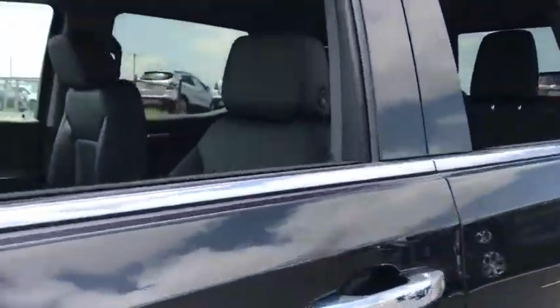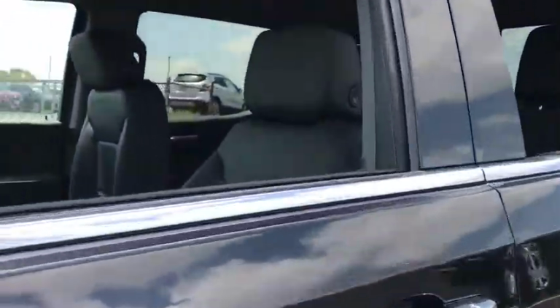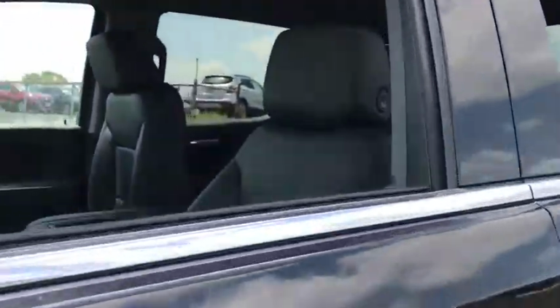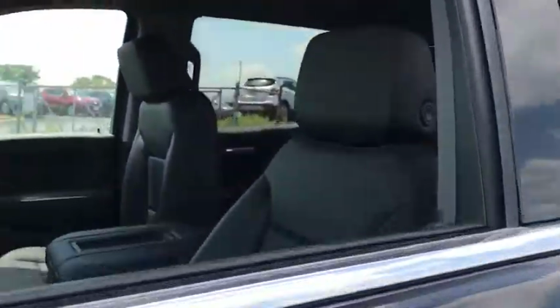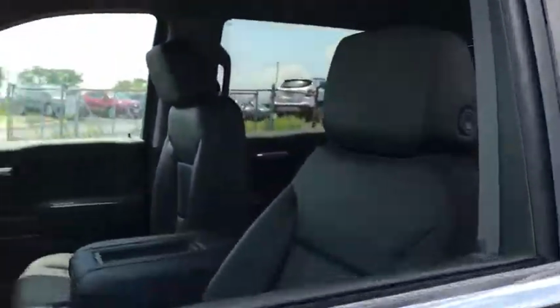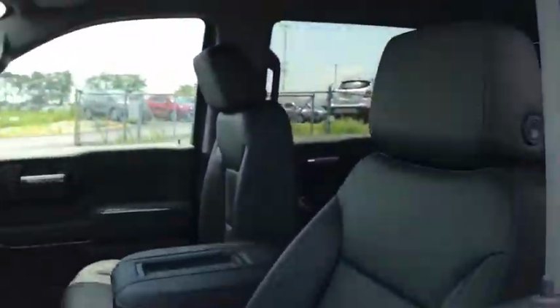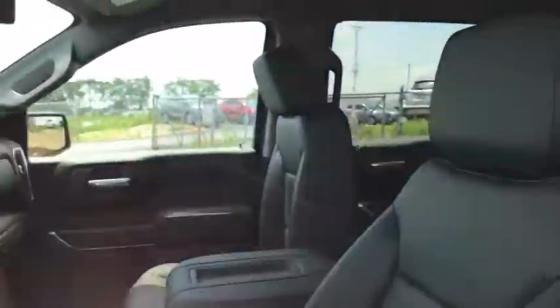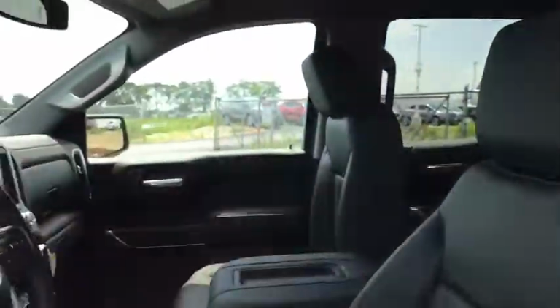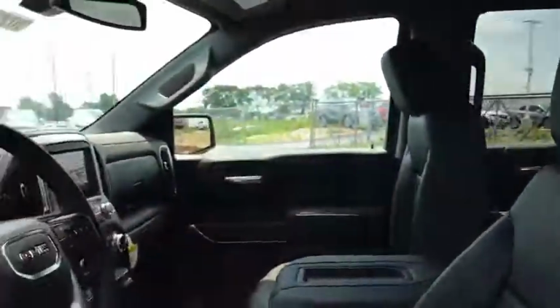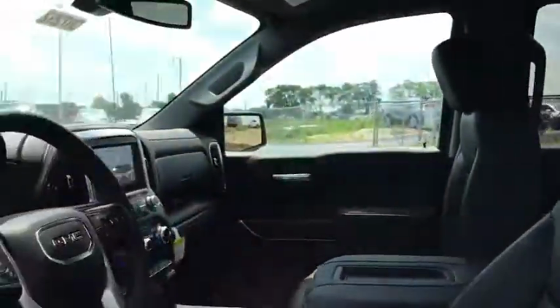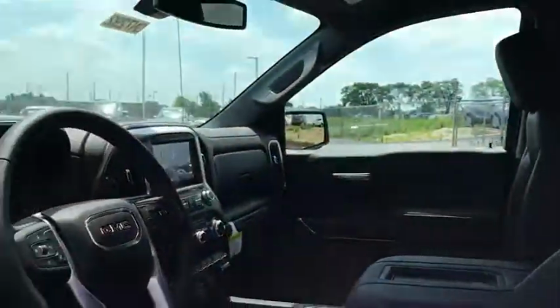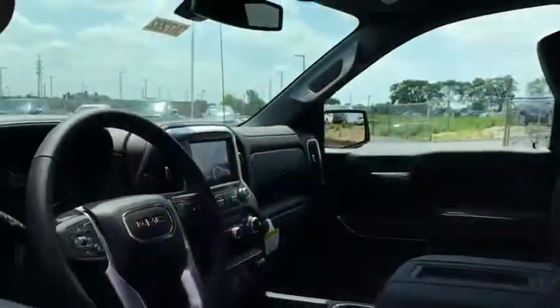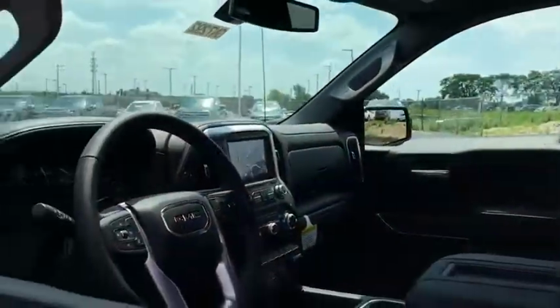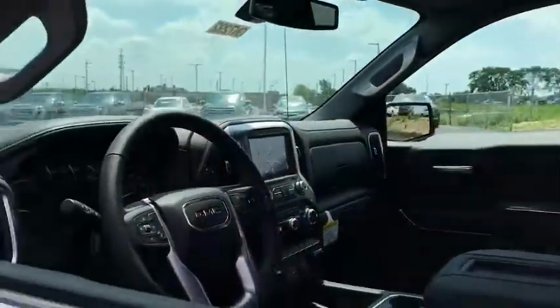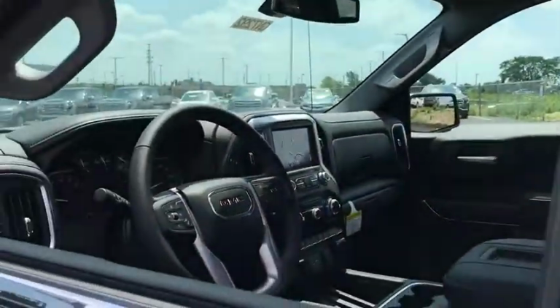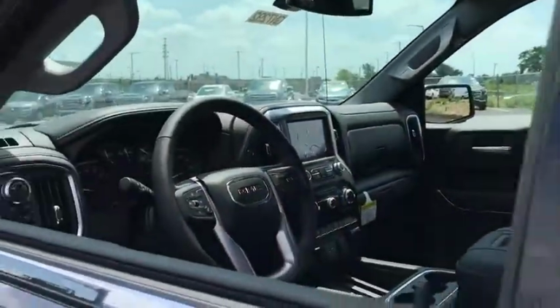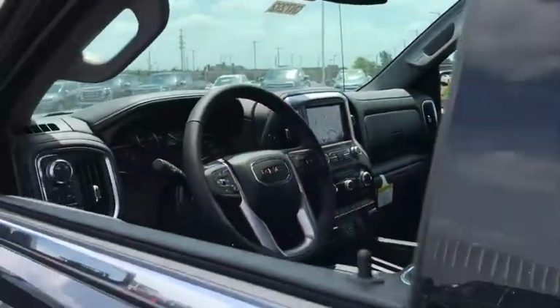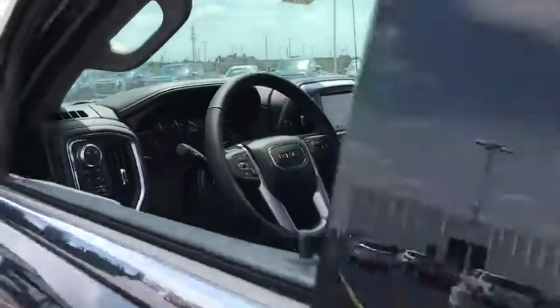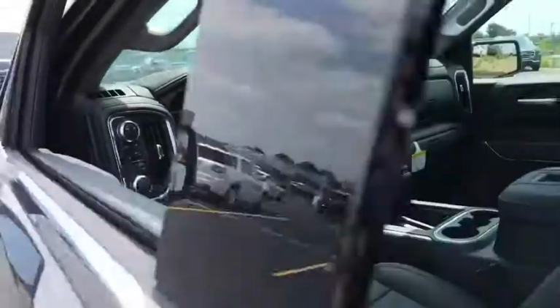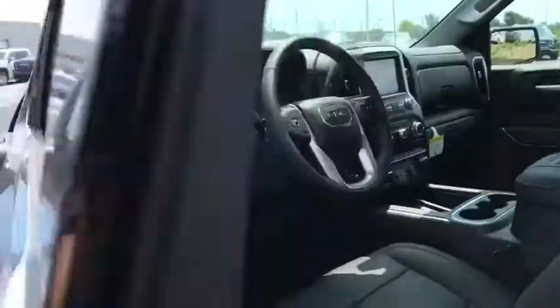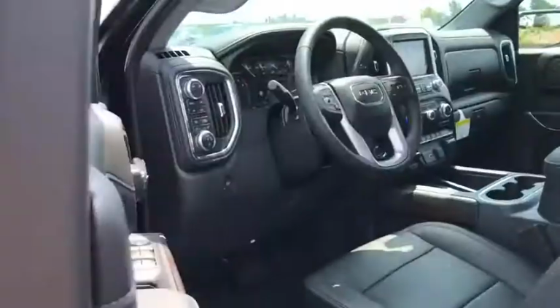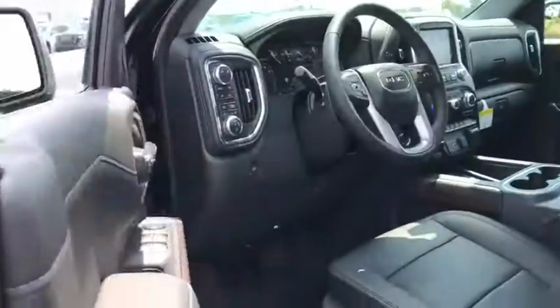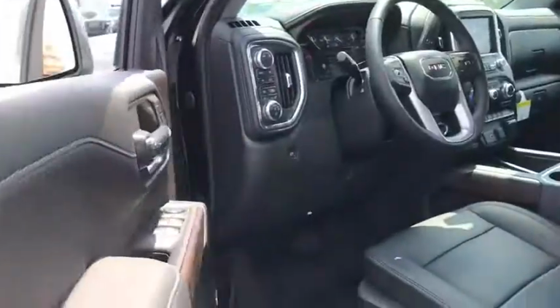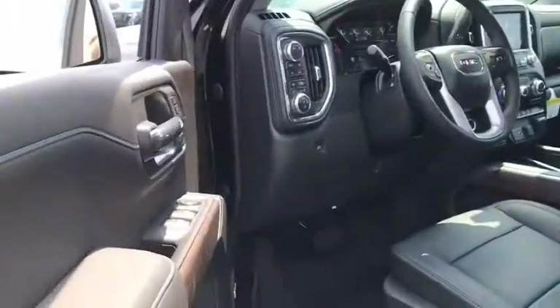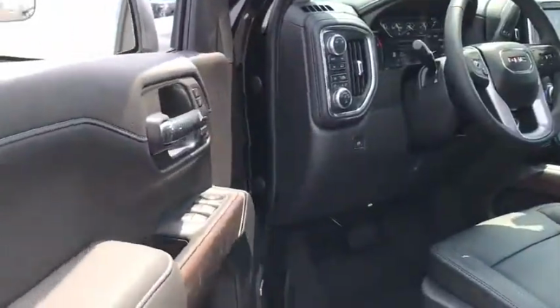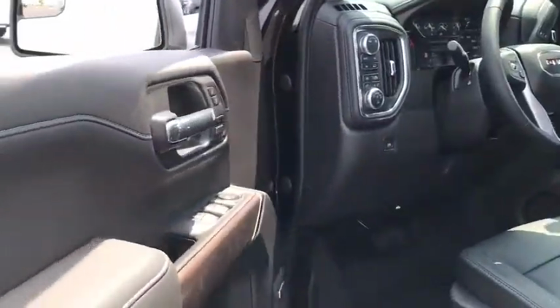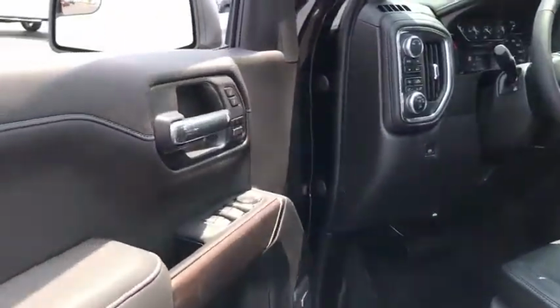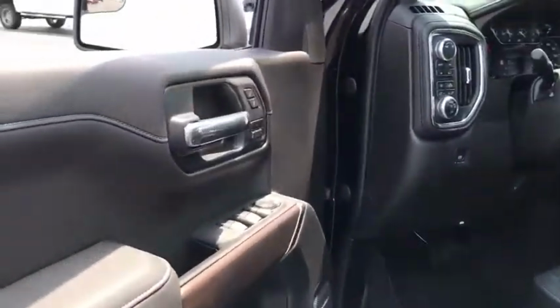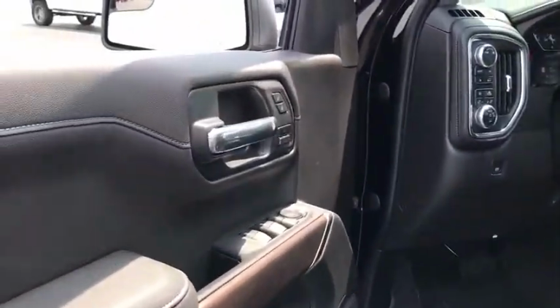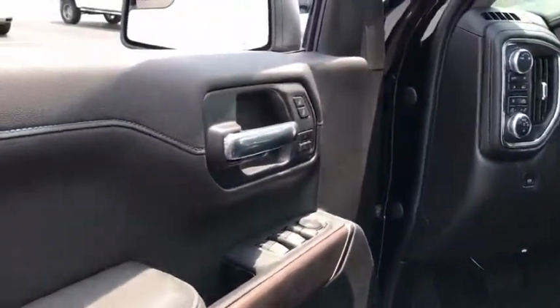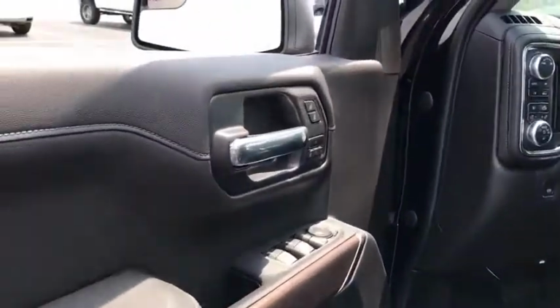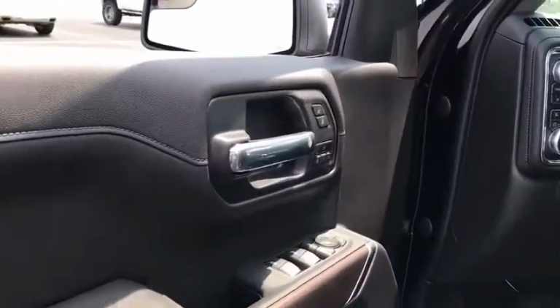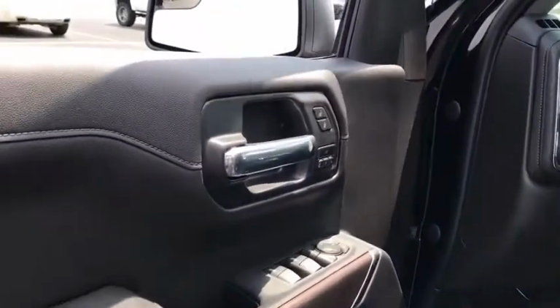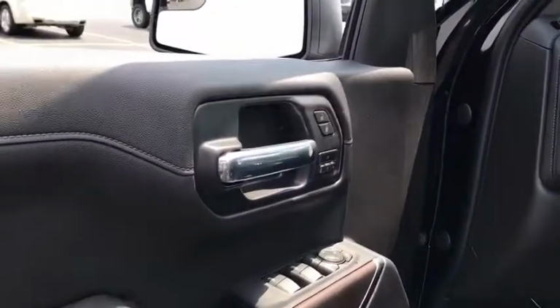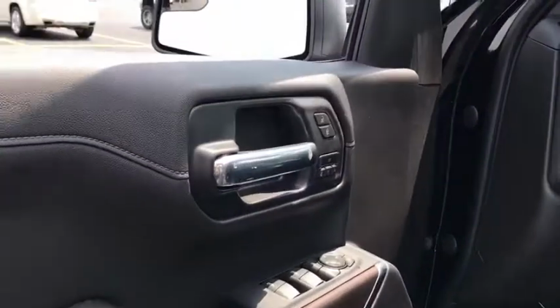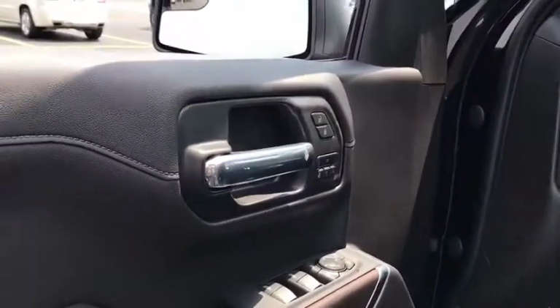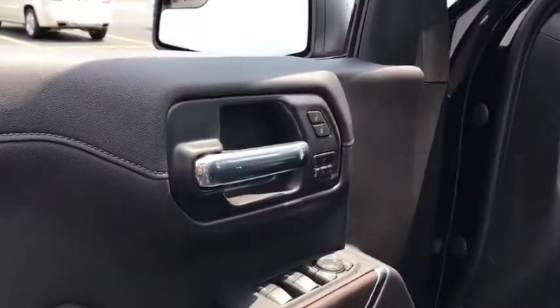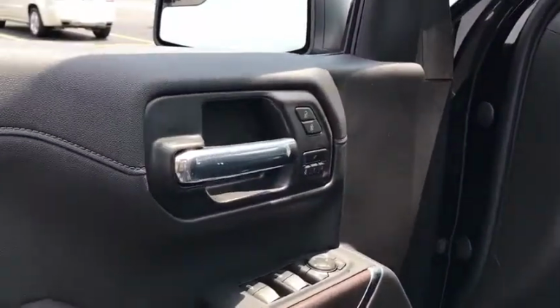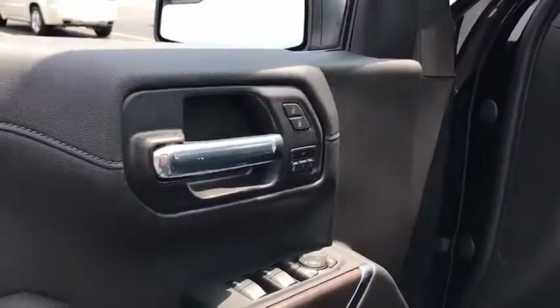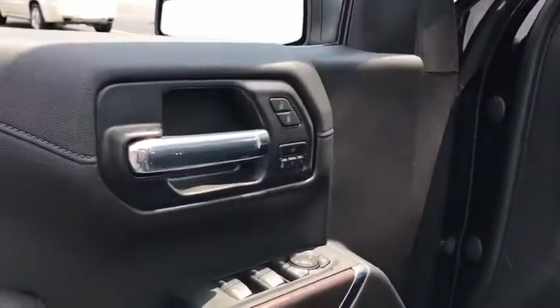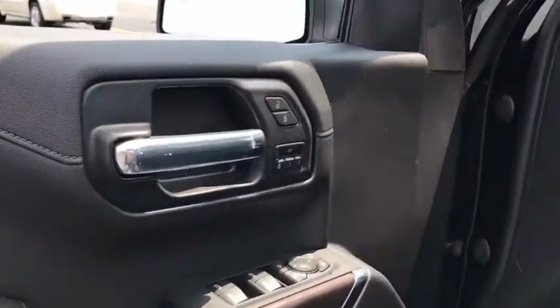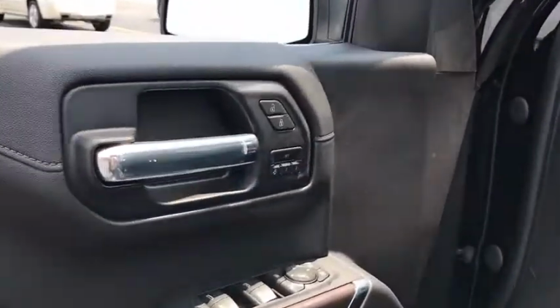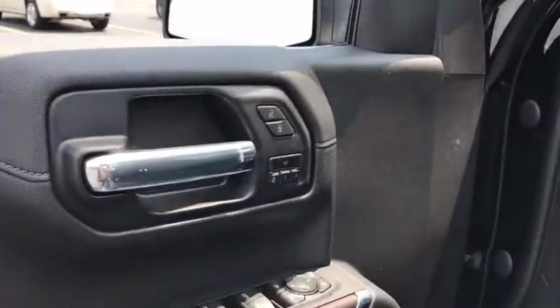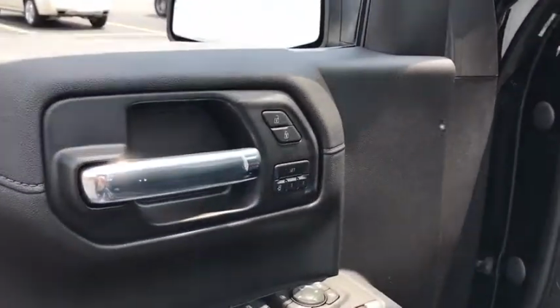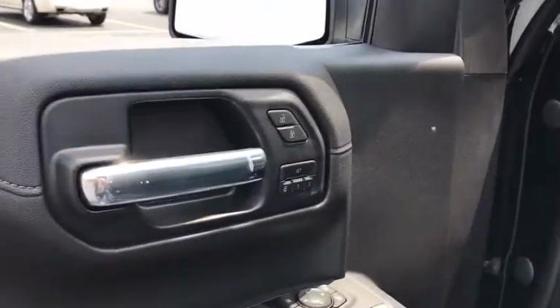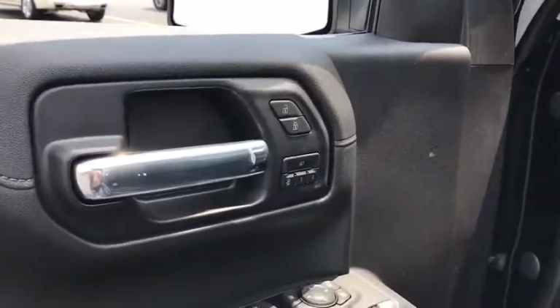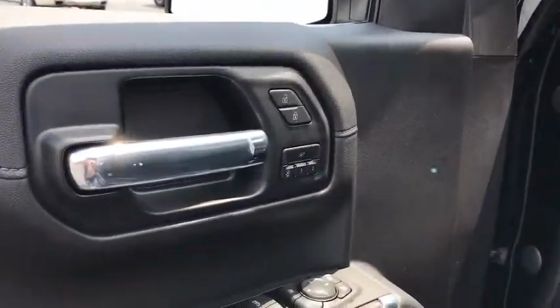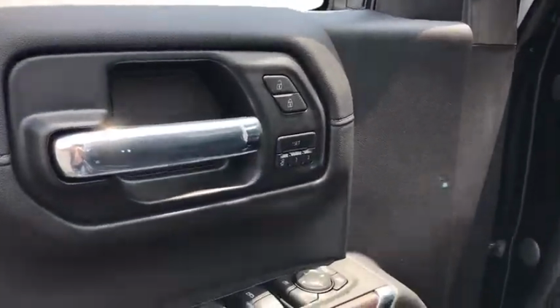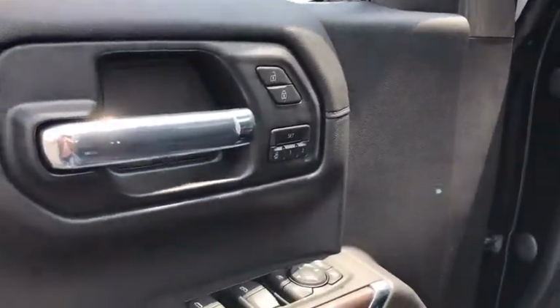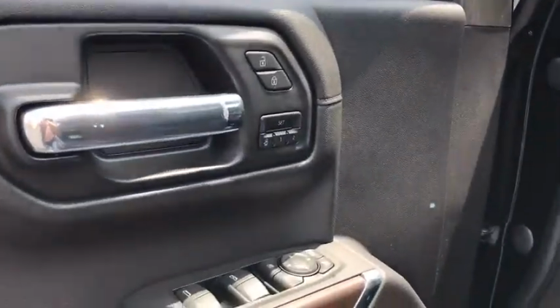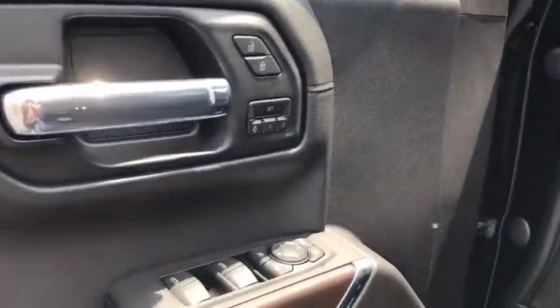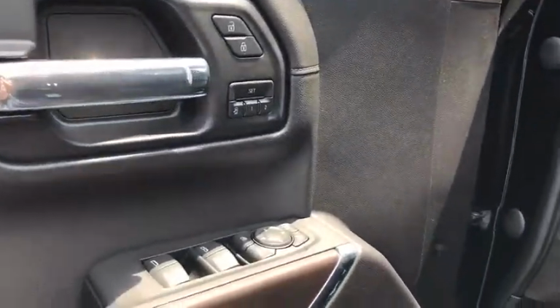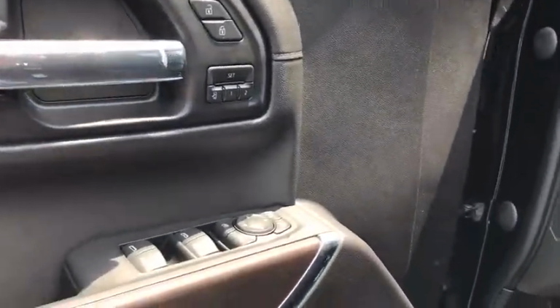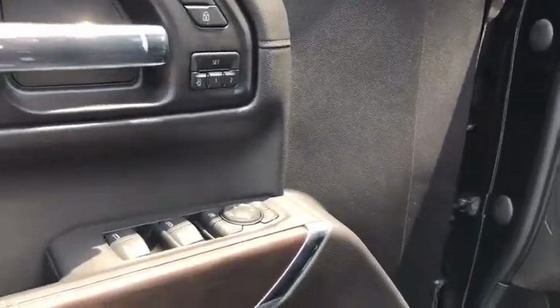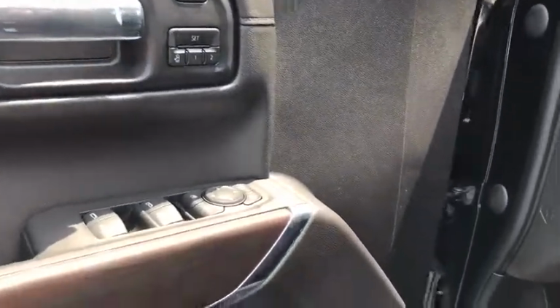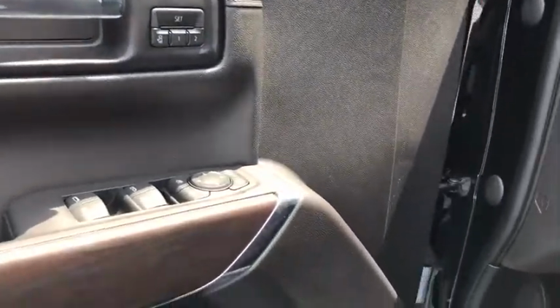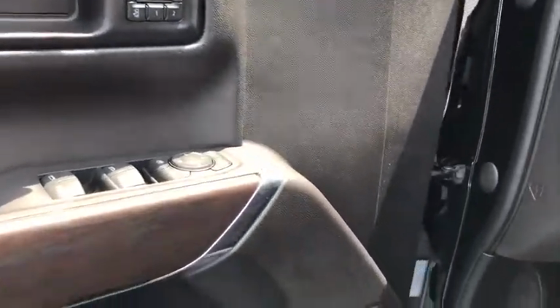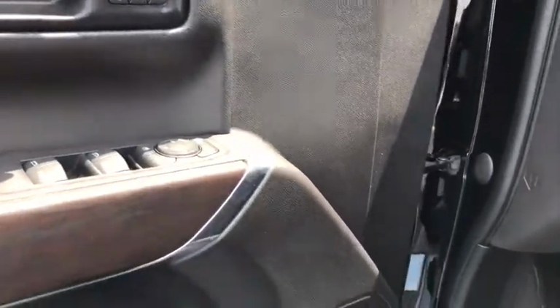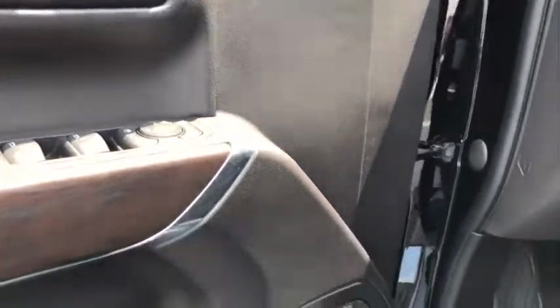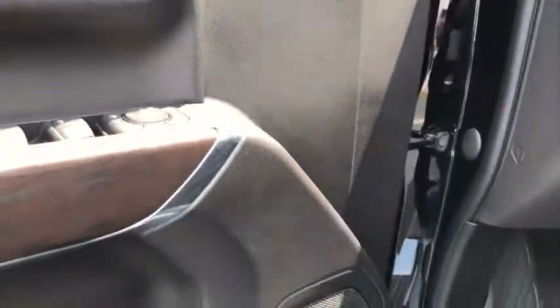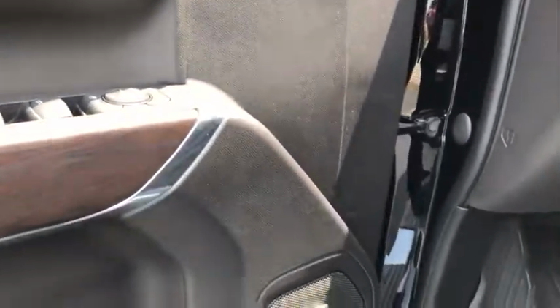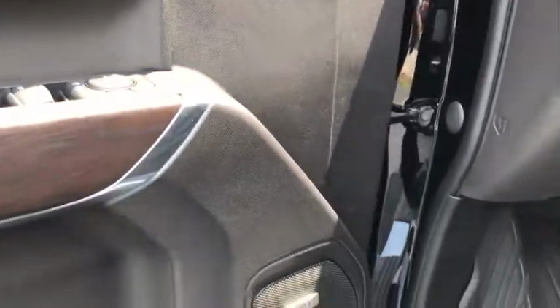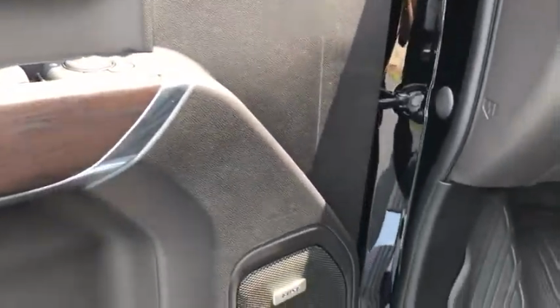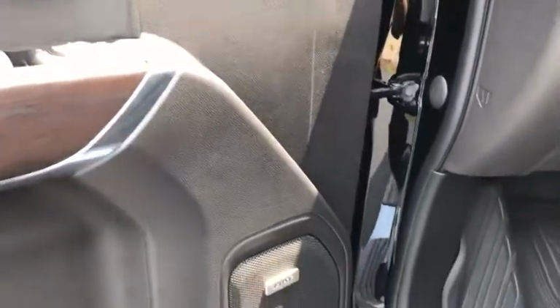The Sierra 1500 now comes with an automatic transmission that combines high-max hauling capability with precise control.